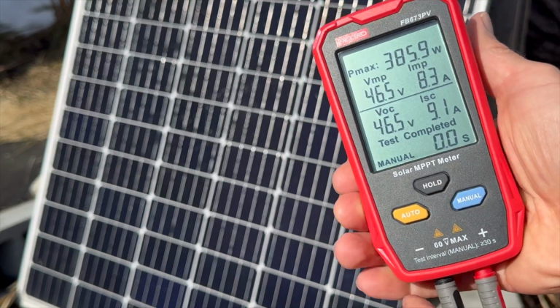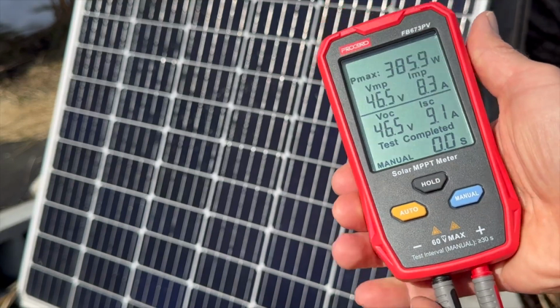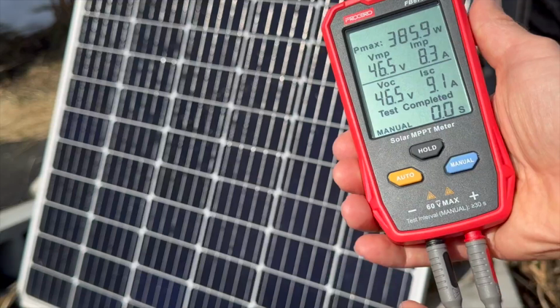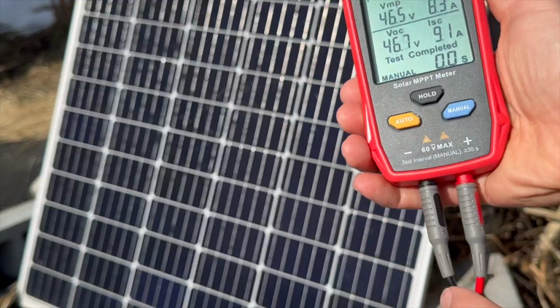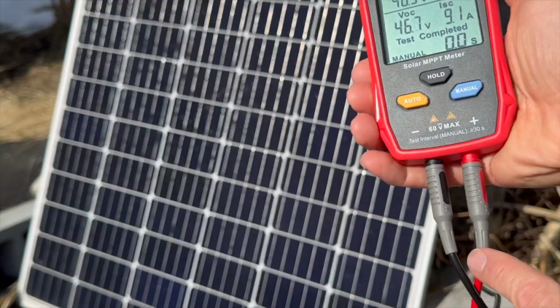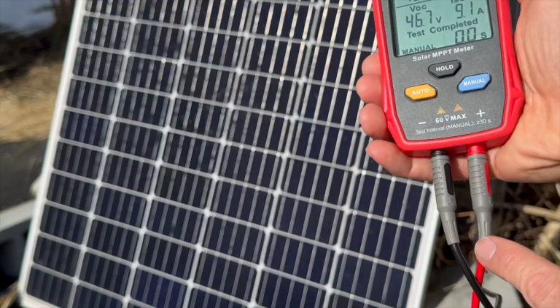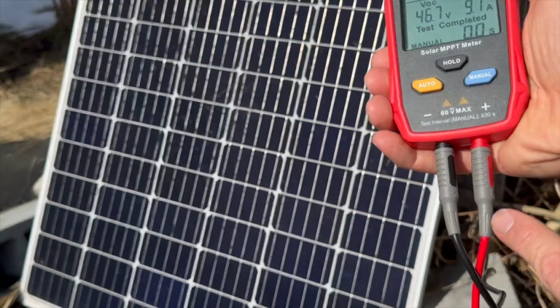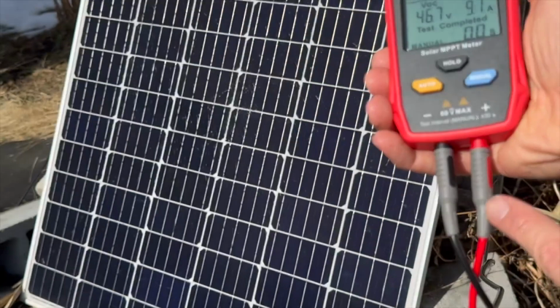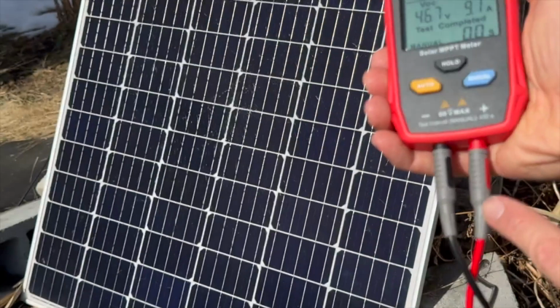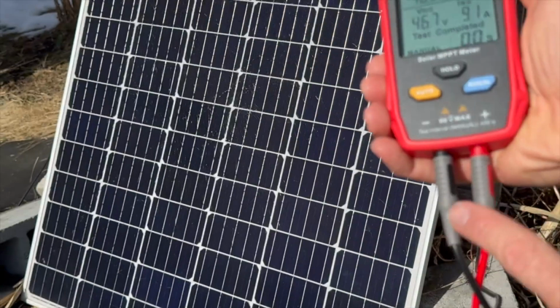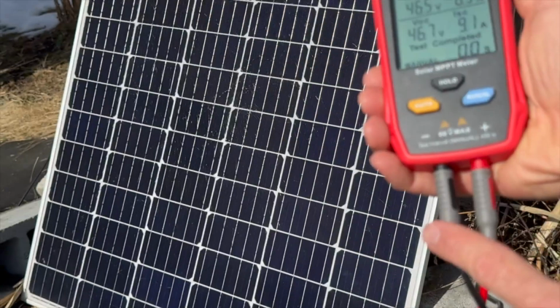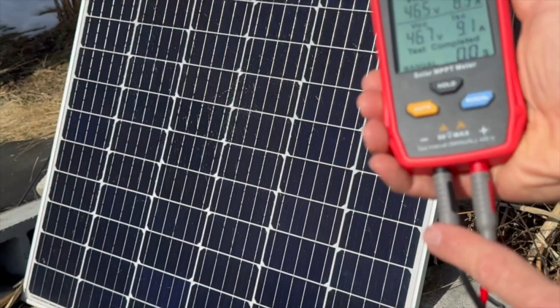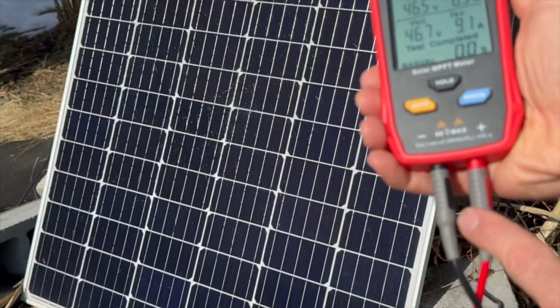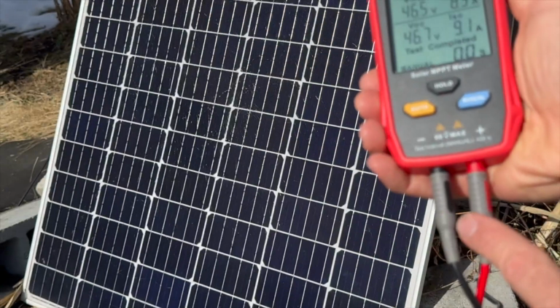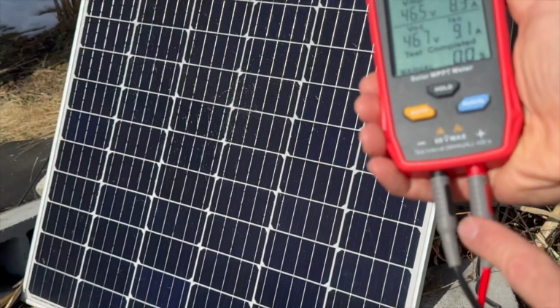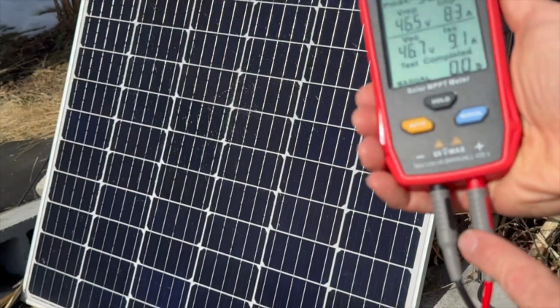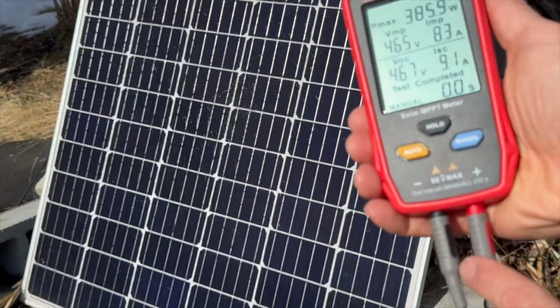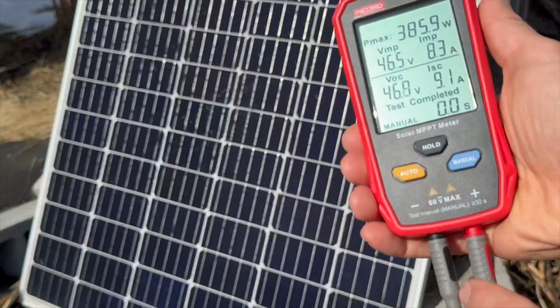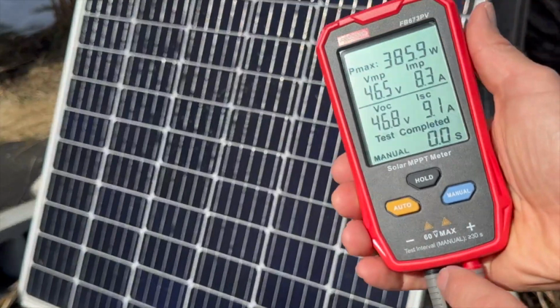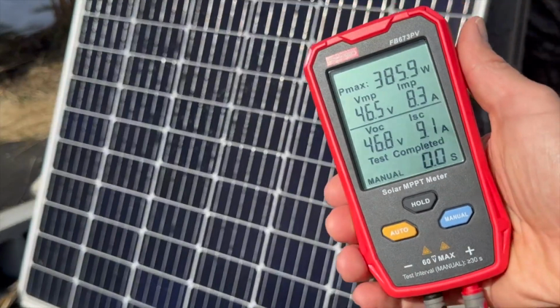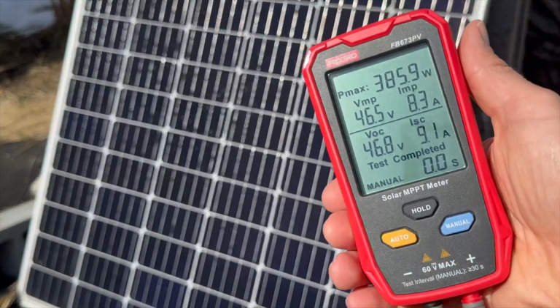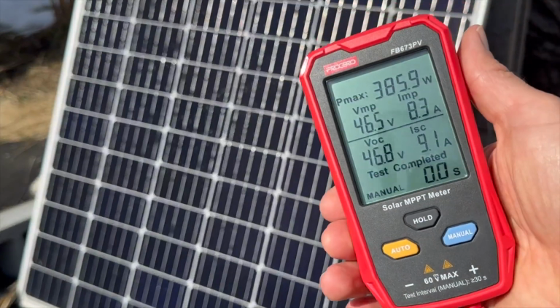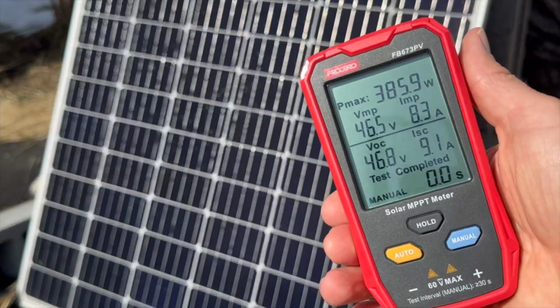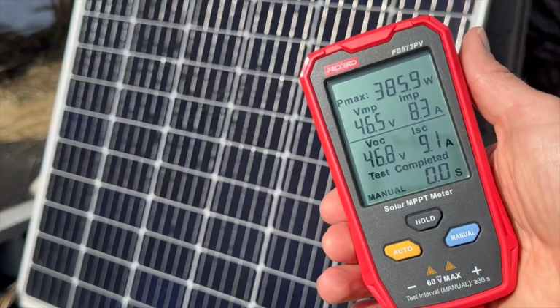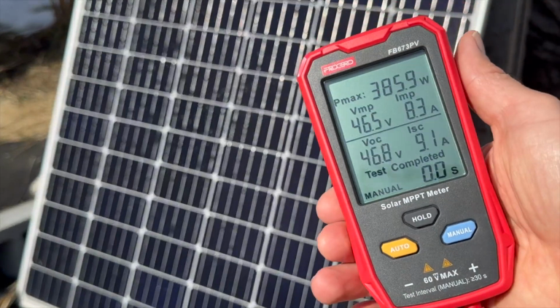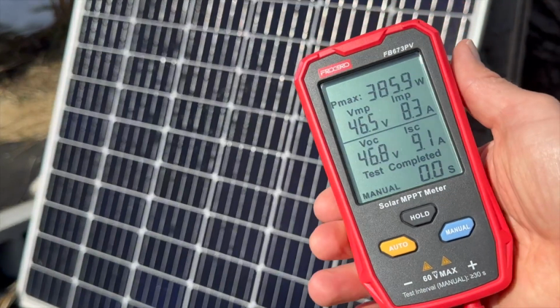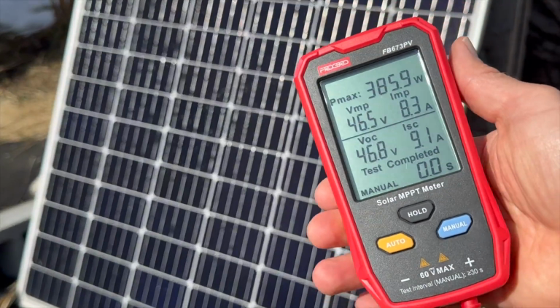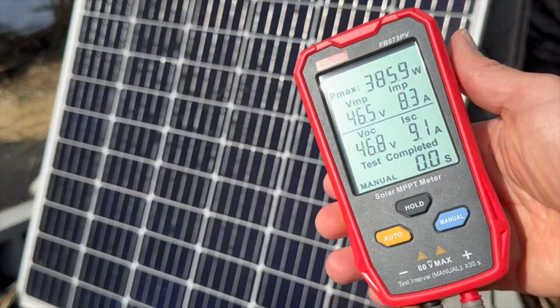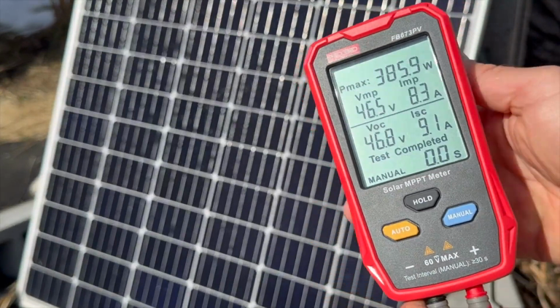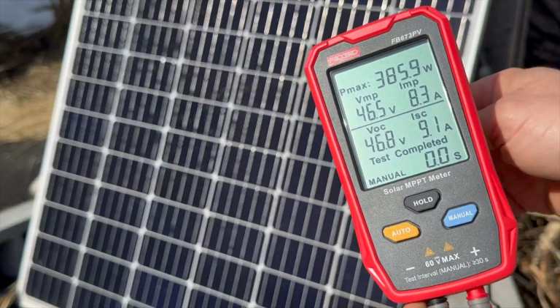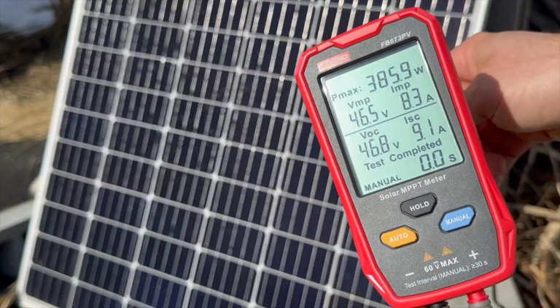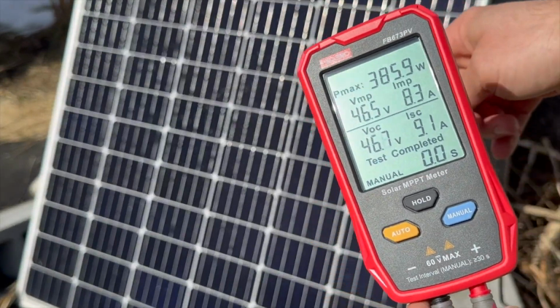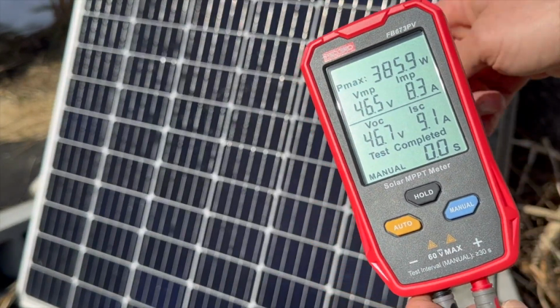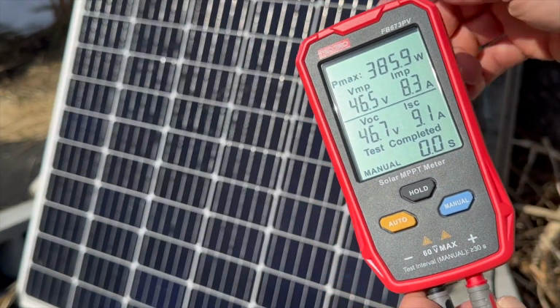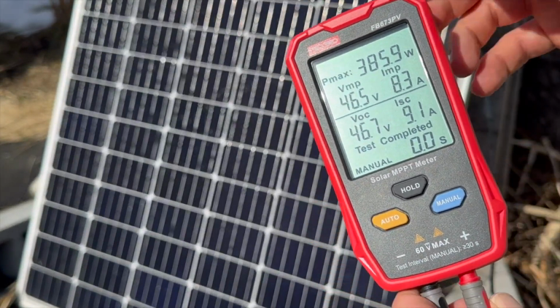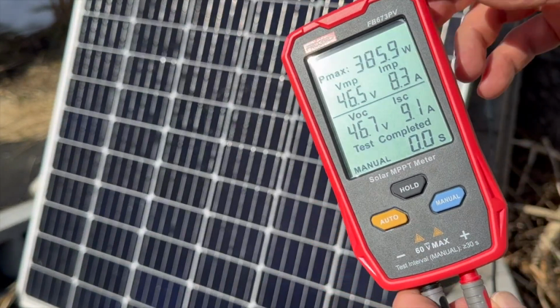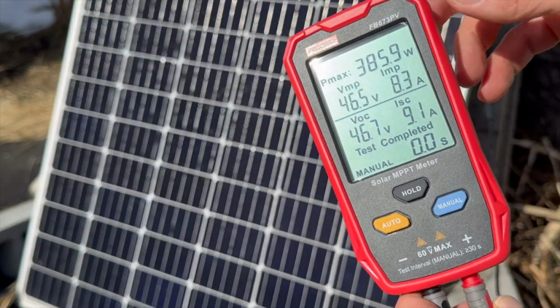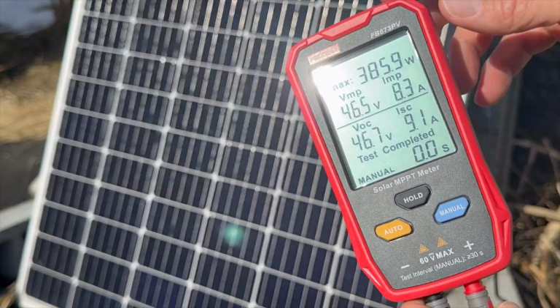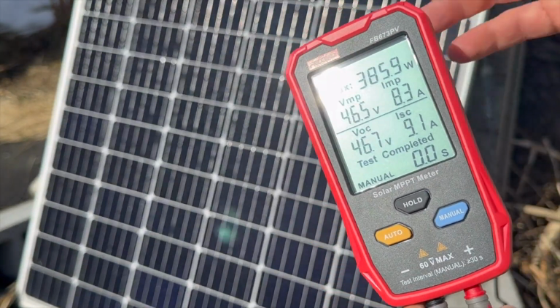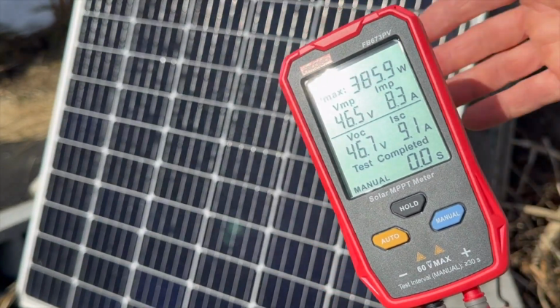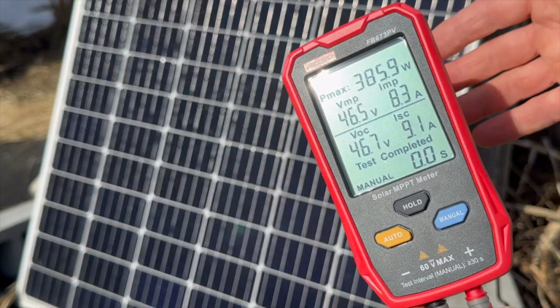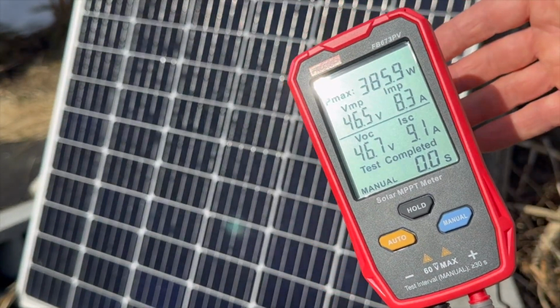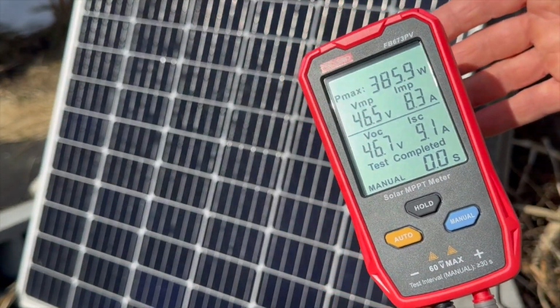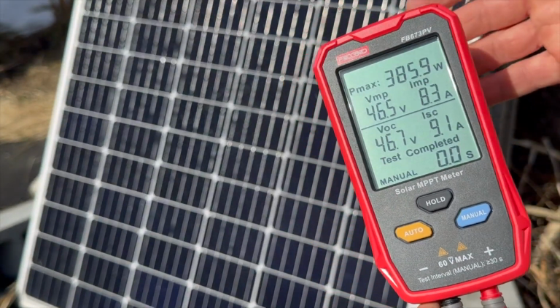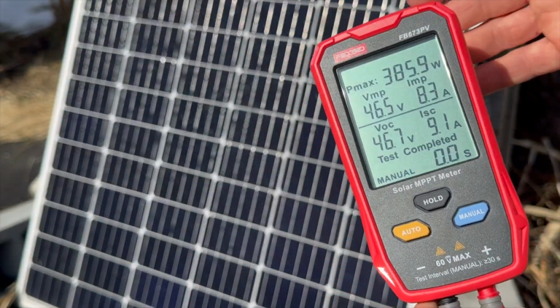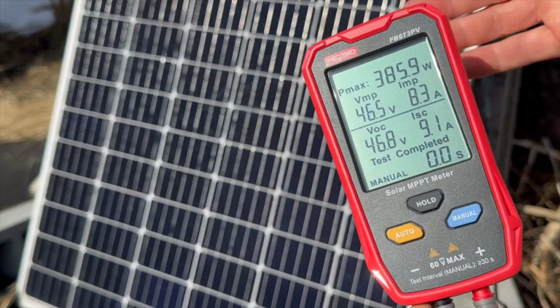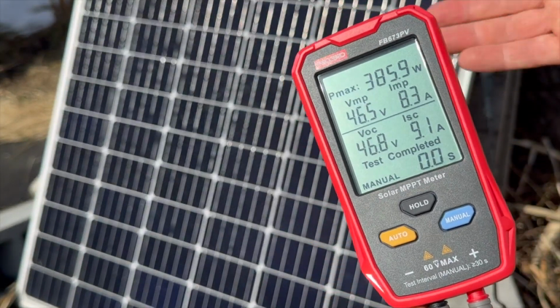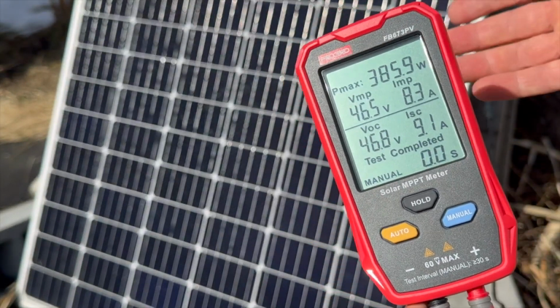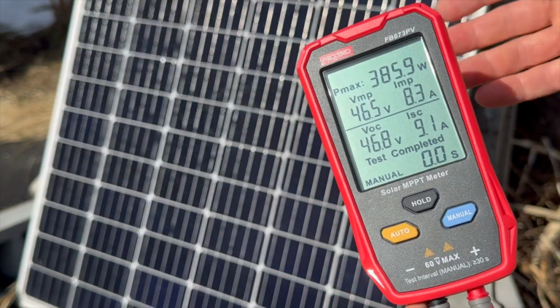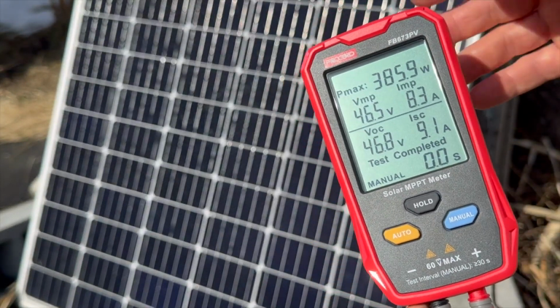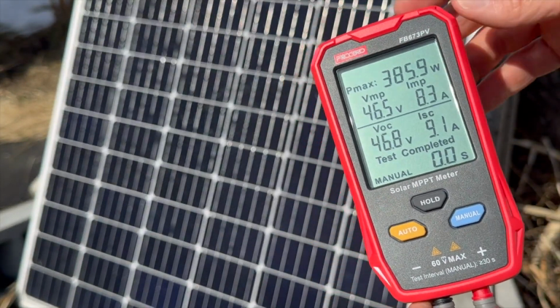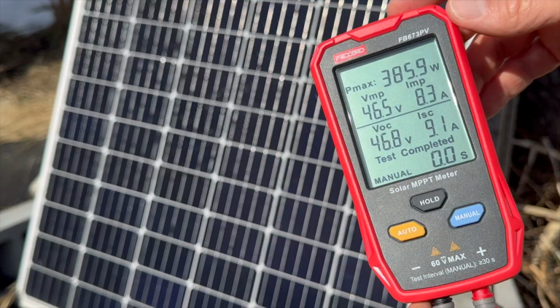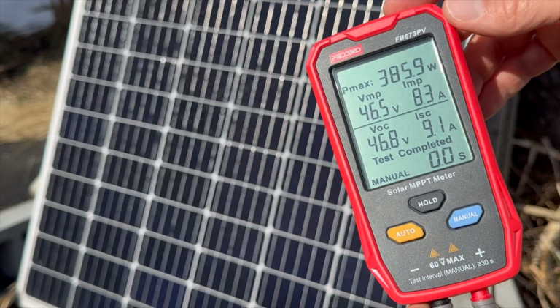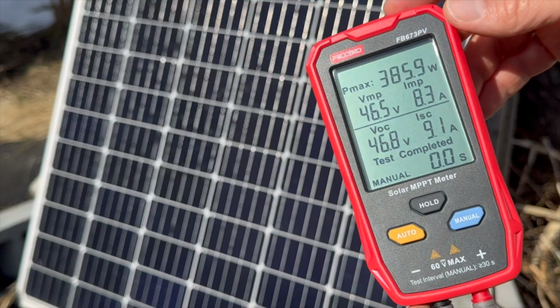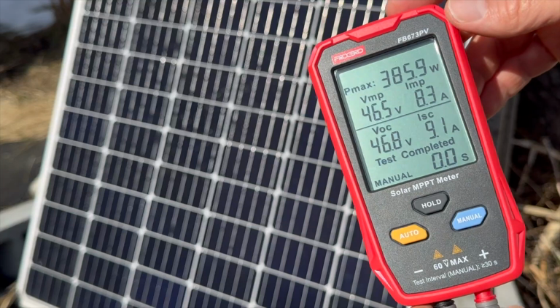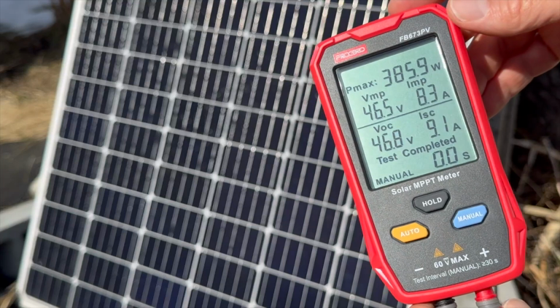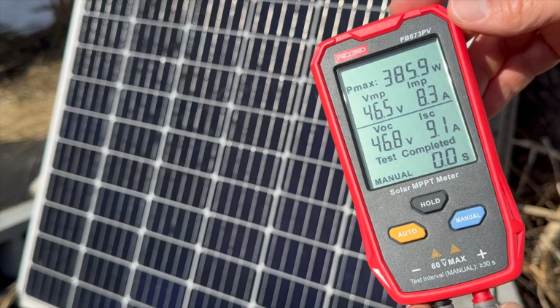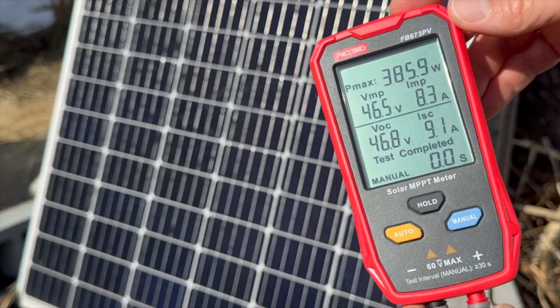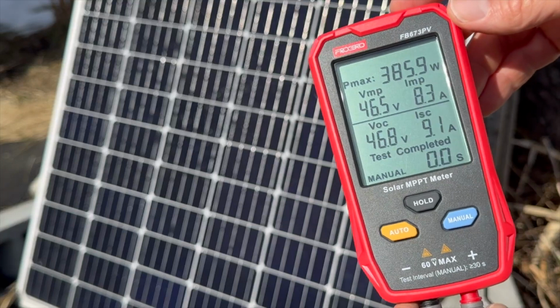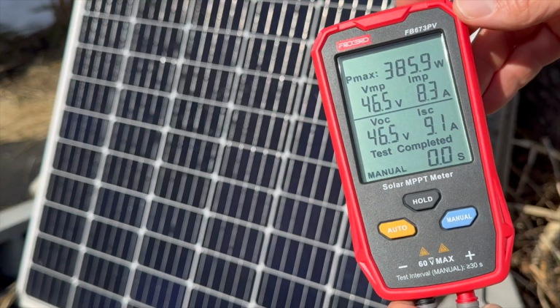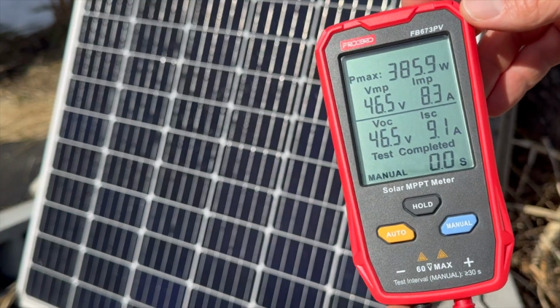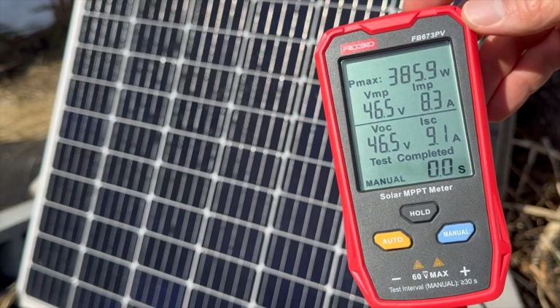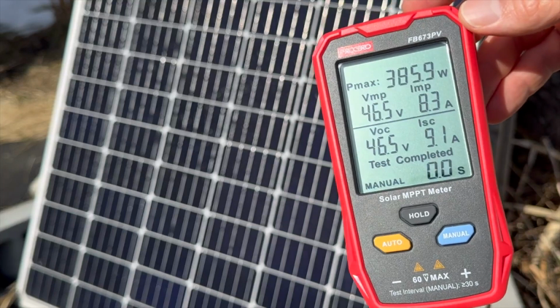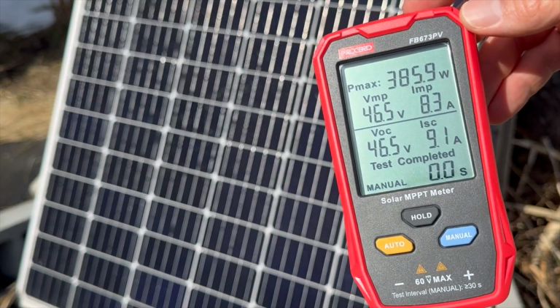It does come with these connectors. They go to MC4, which are typical coming off of a solar panel.